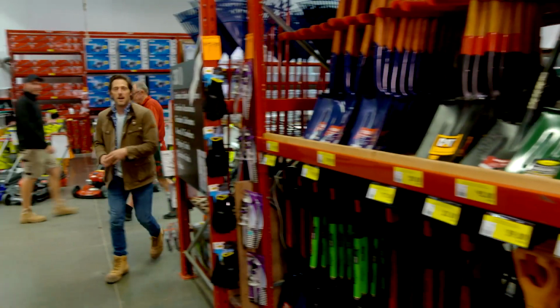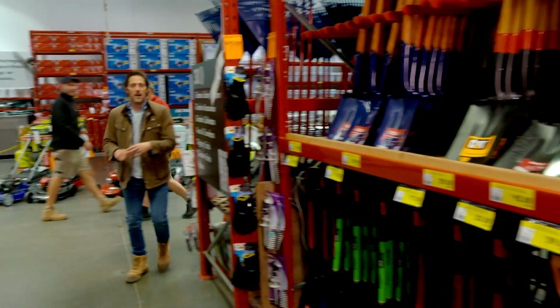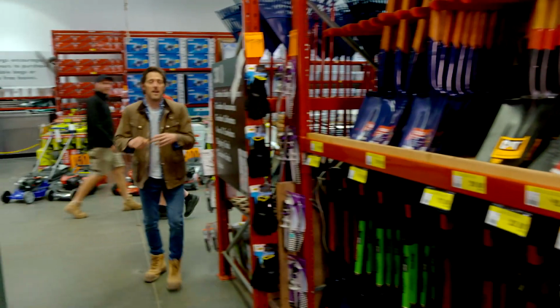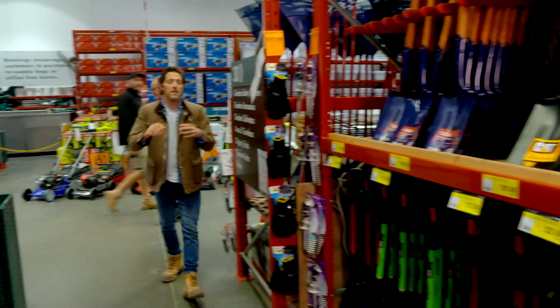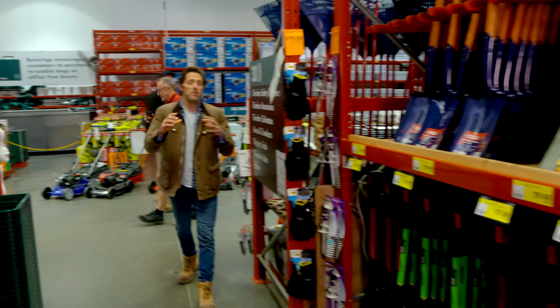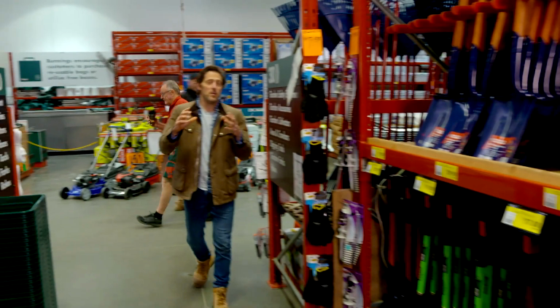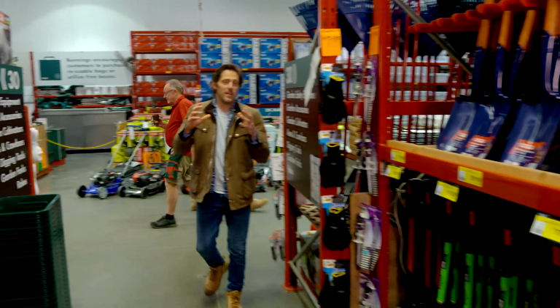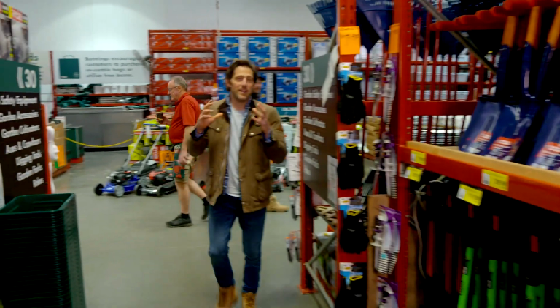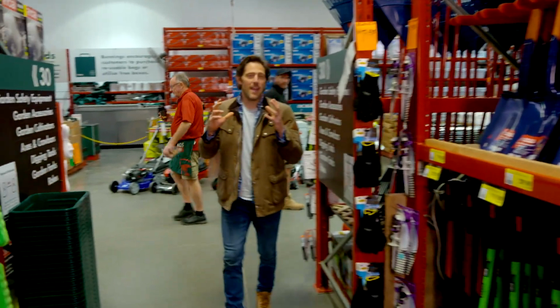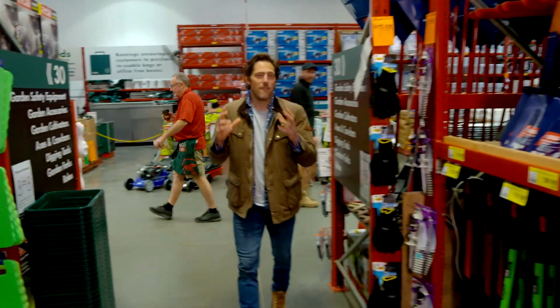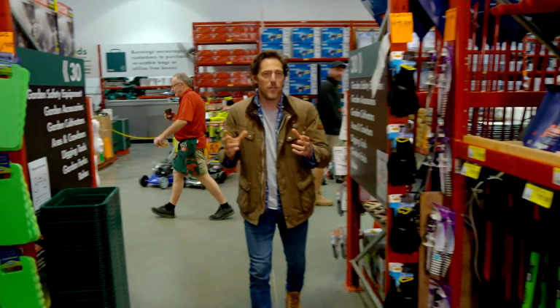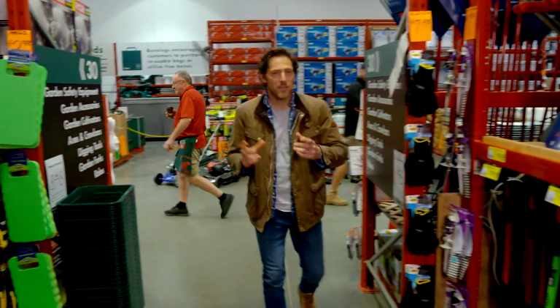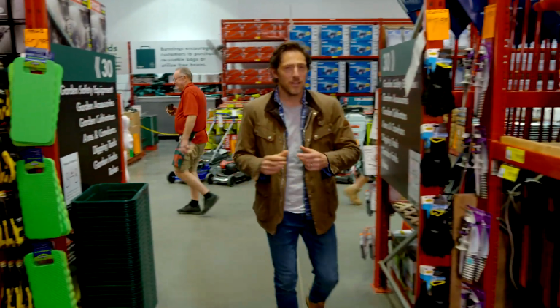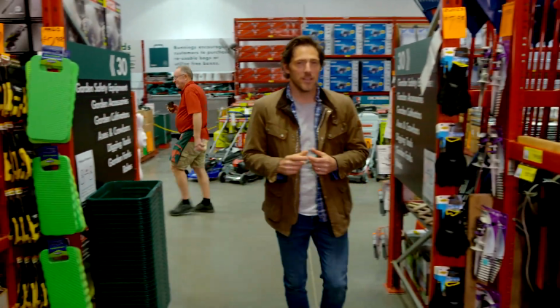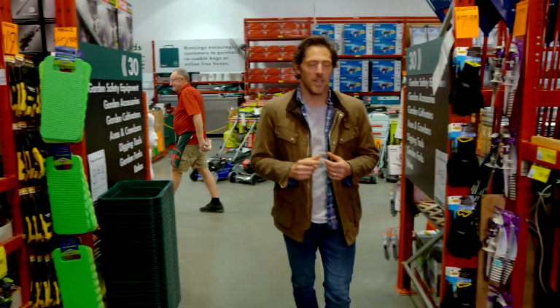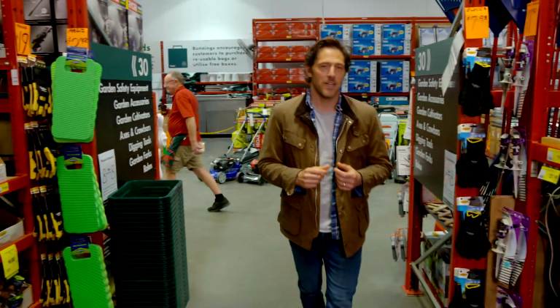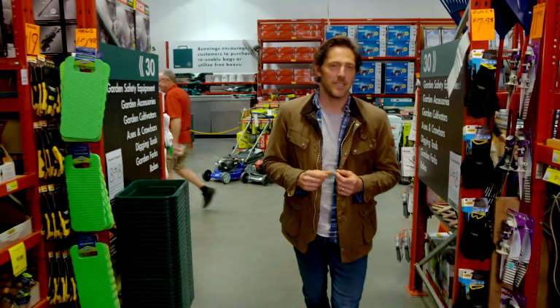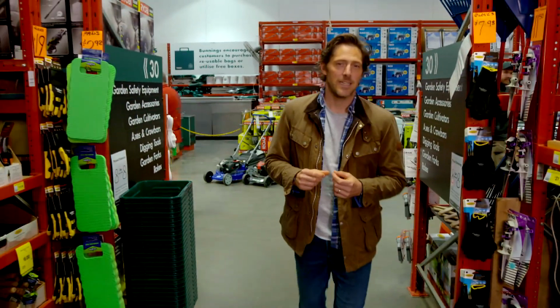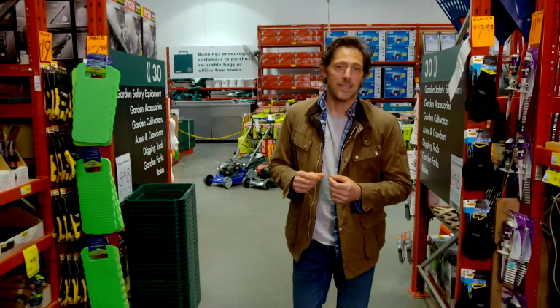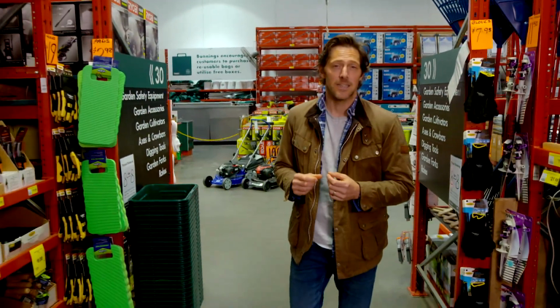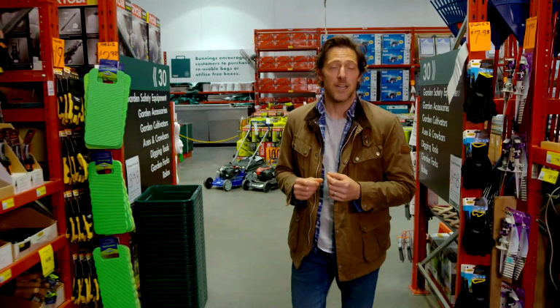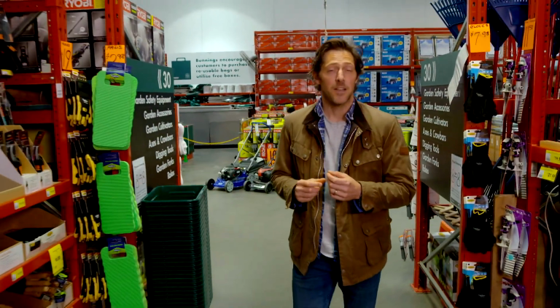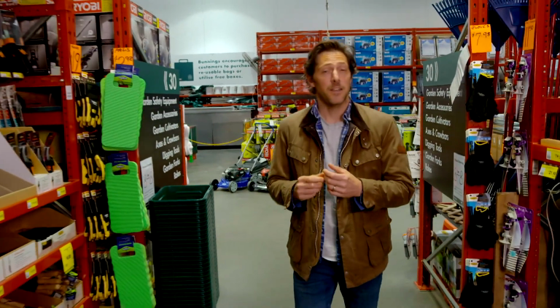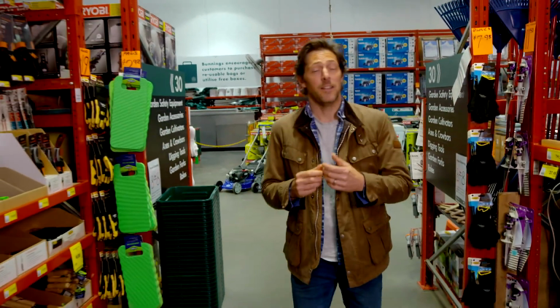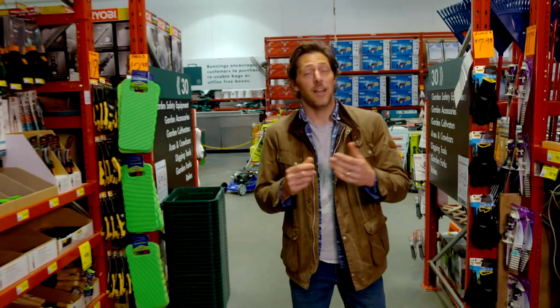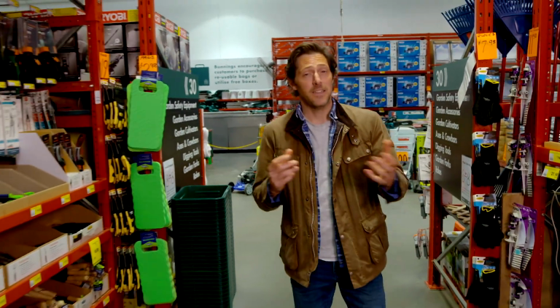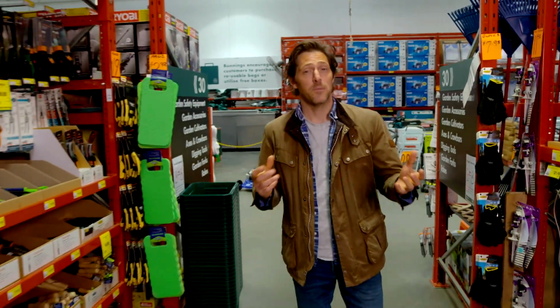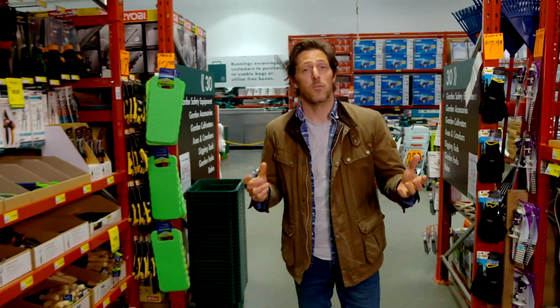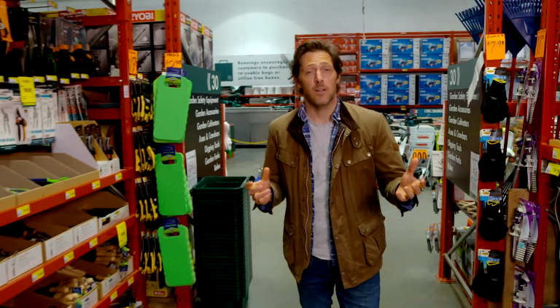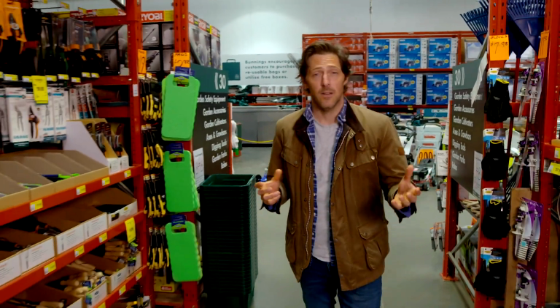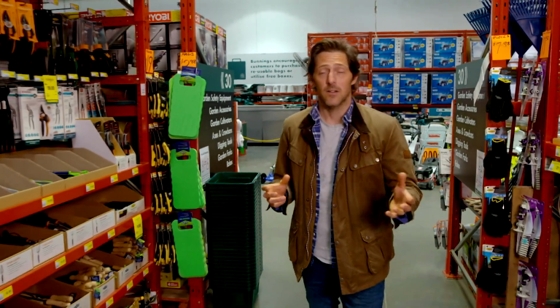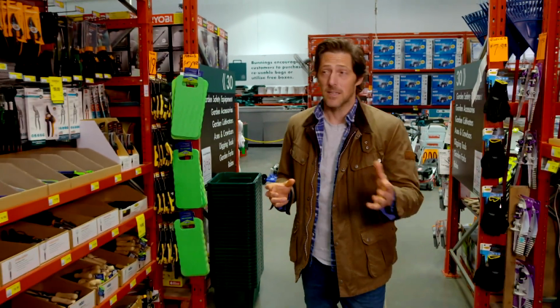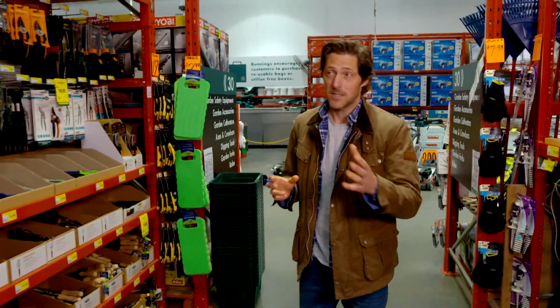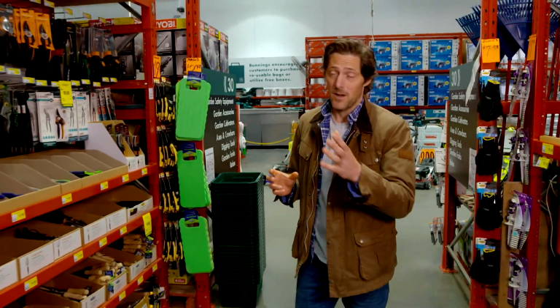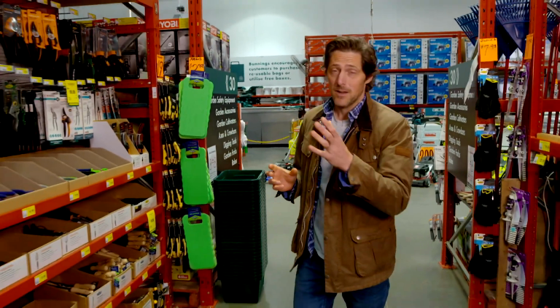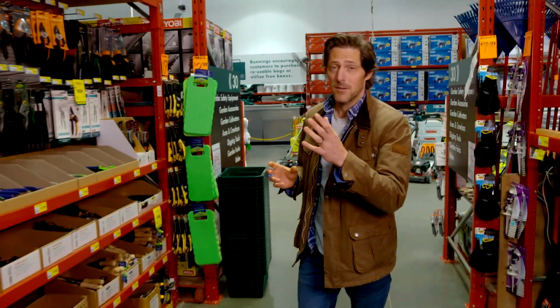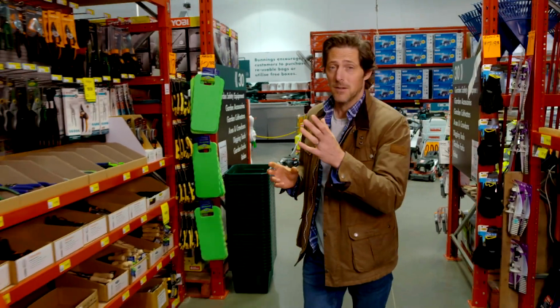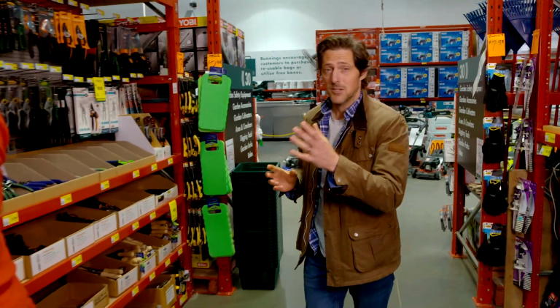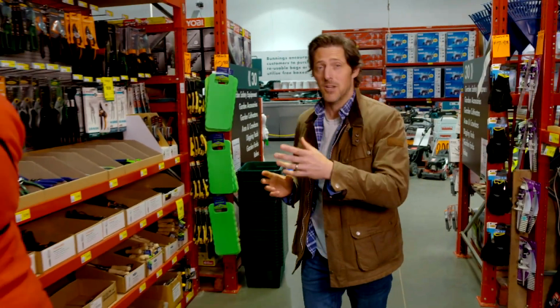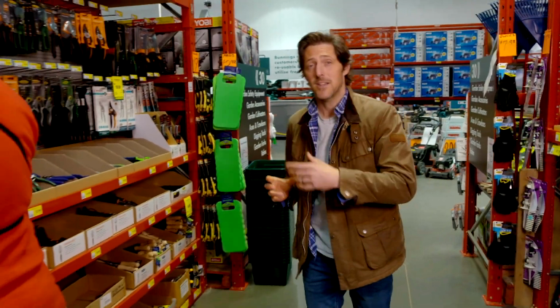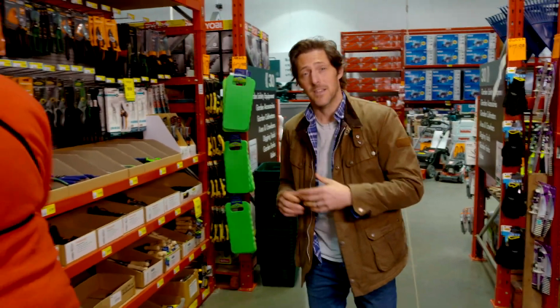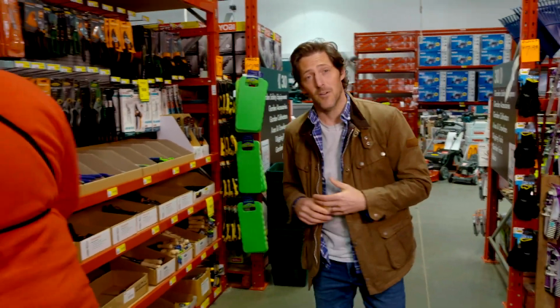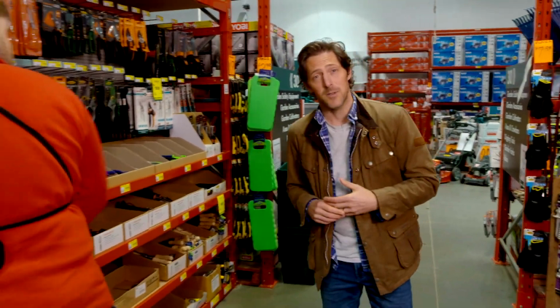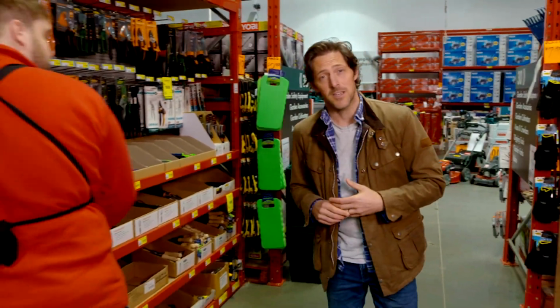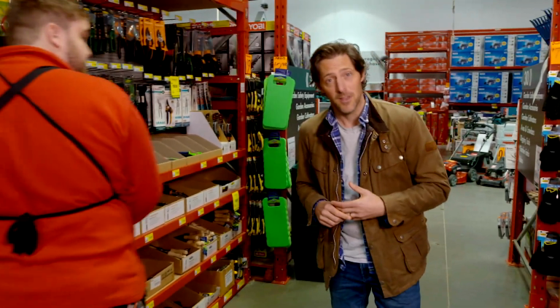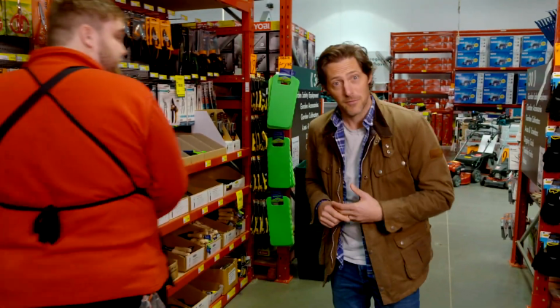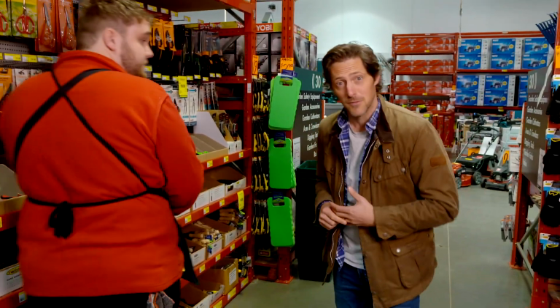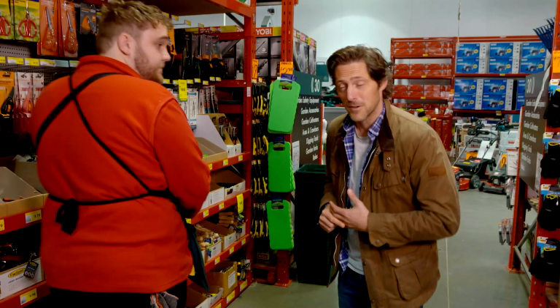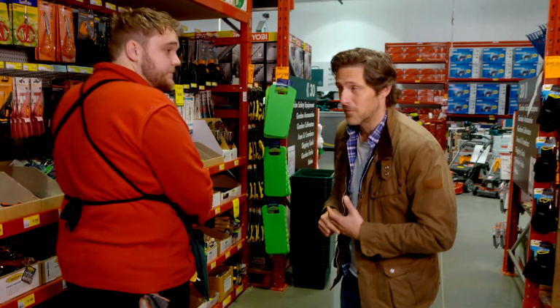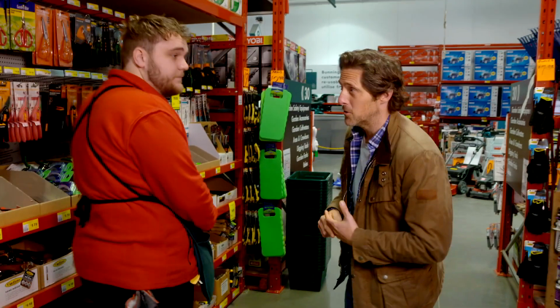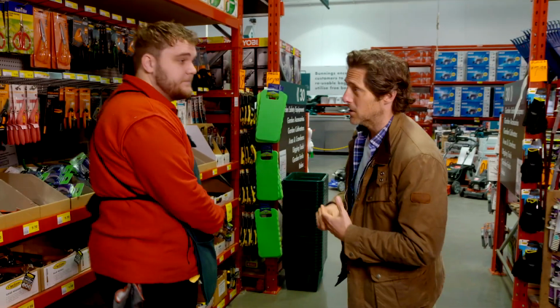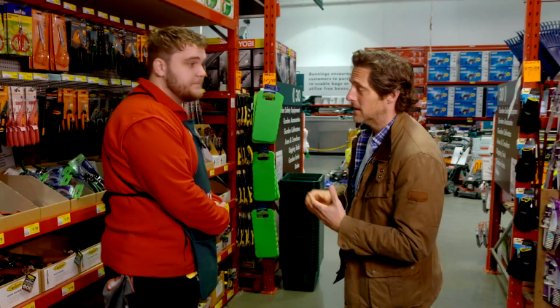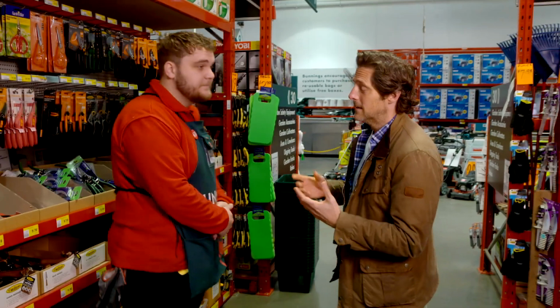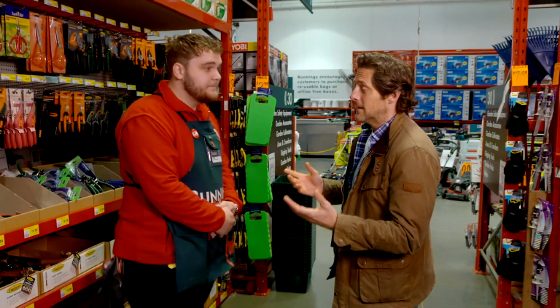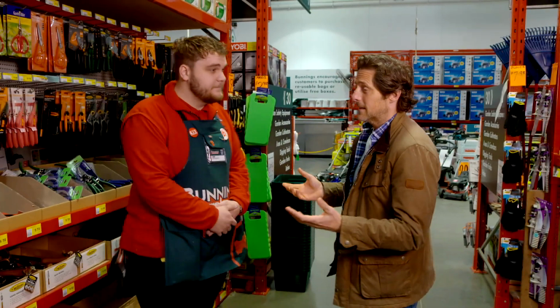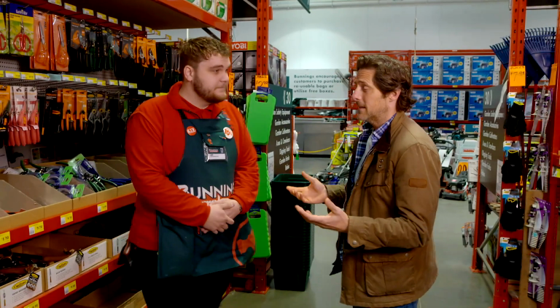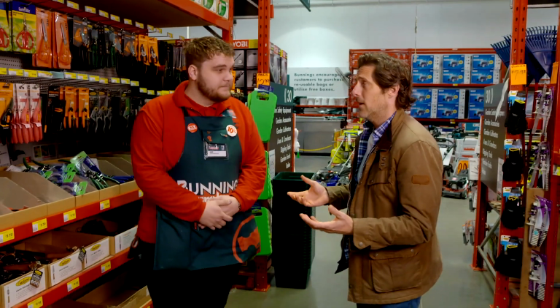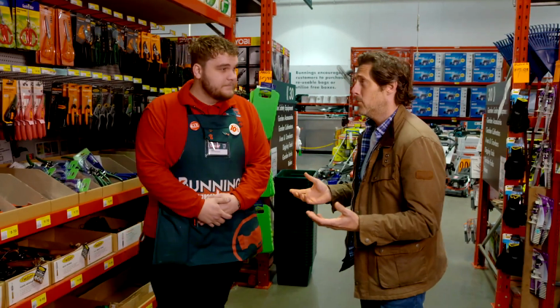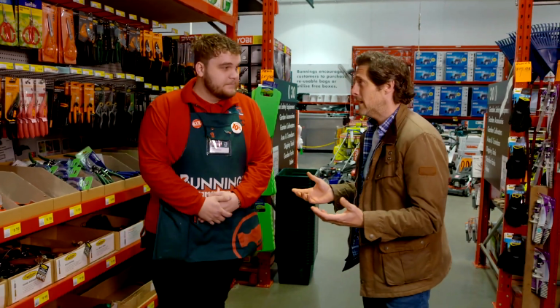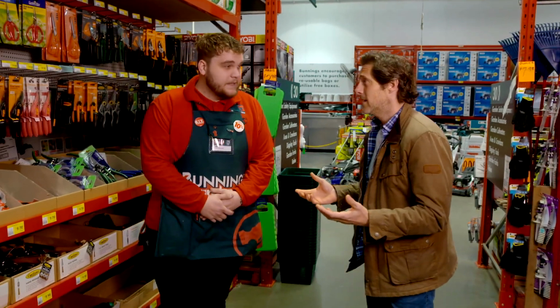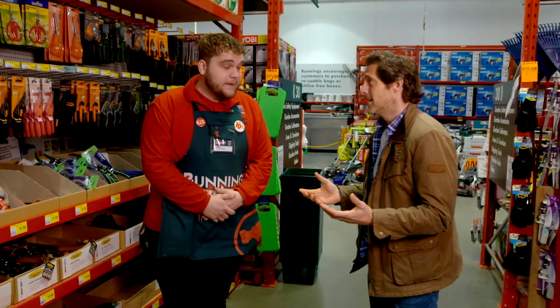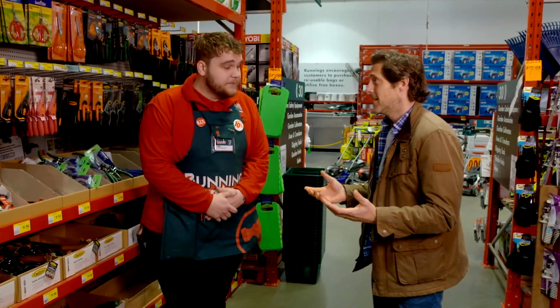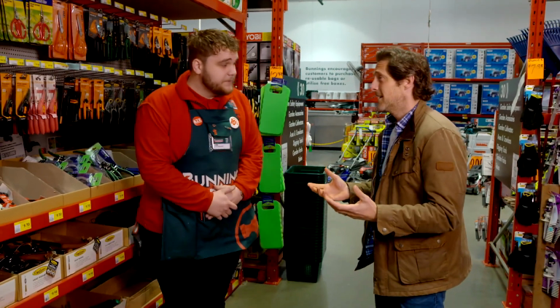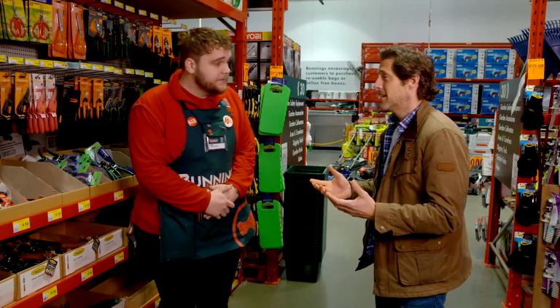I am looking at everything that cuts in the garden, and that is a pretty long list. So I am going to ask Jake to help me cut through the confusion. Can you help me? Absolutely.